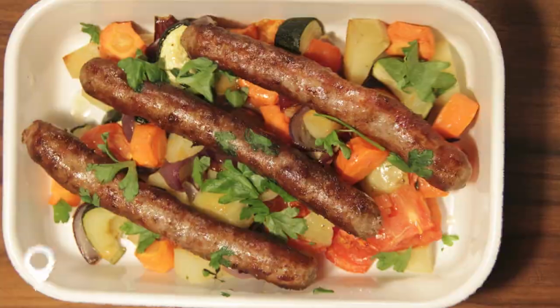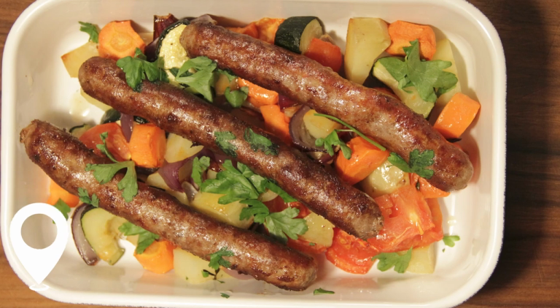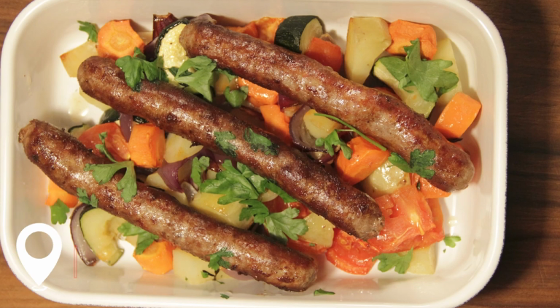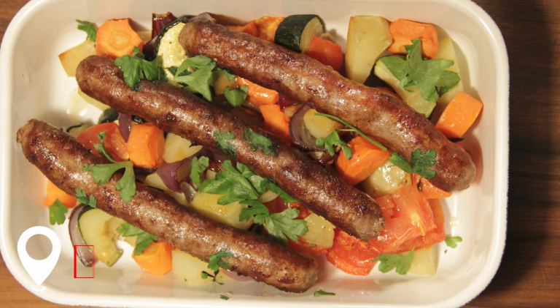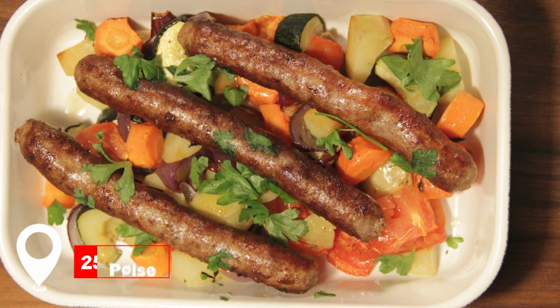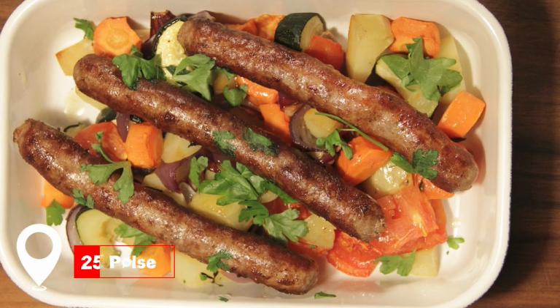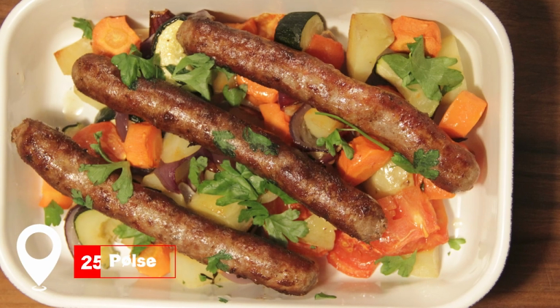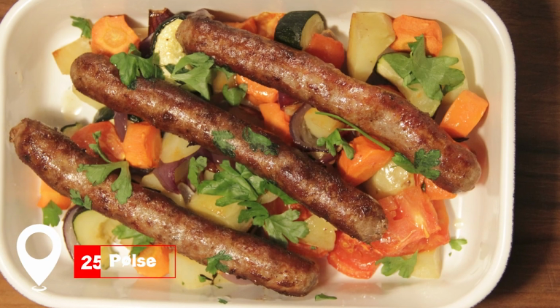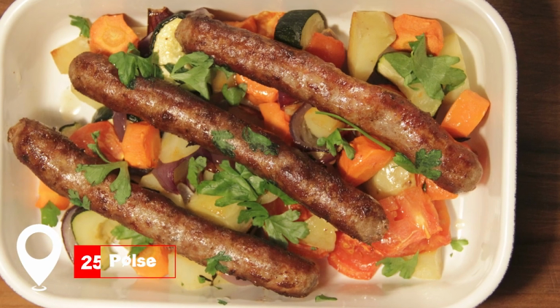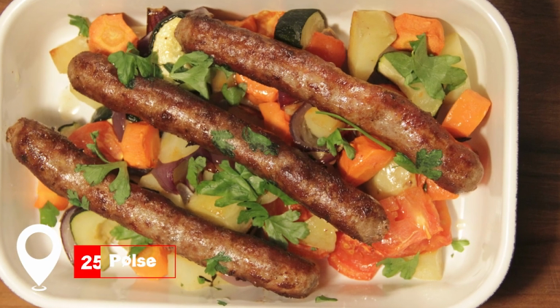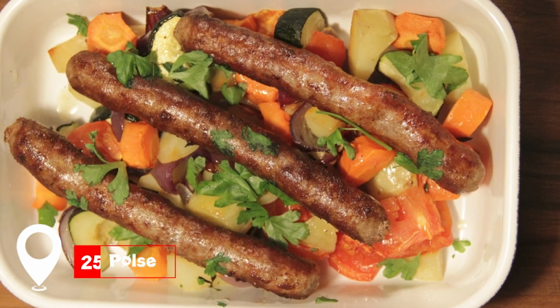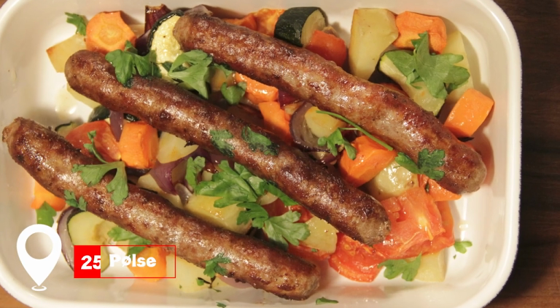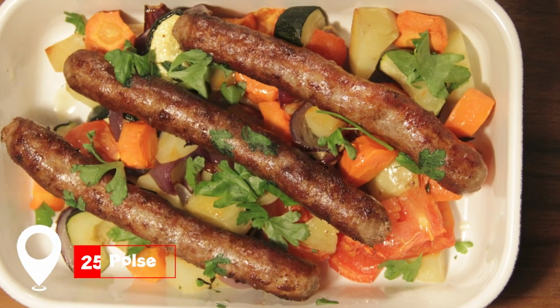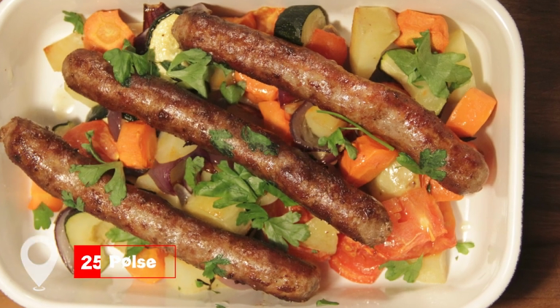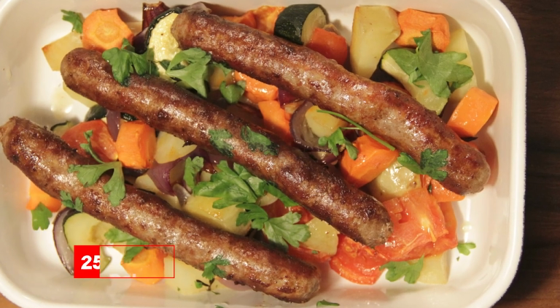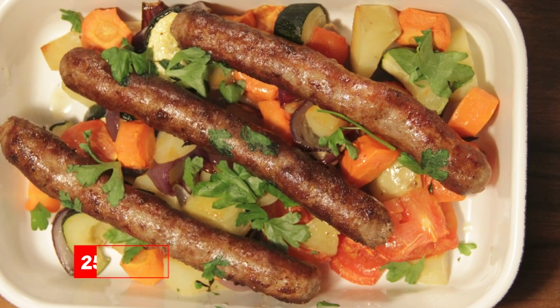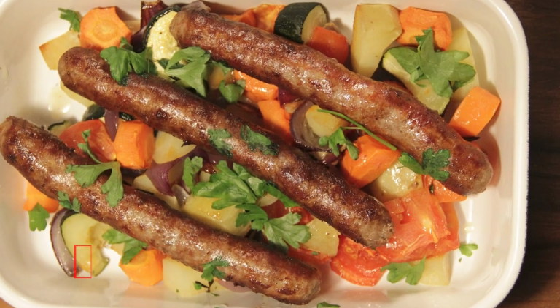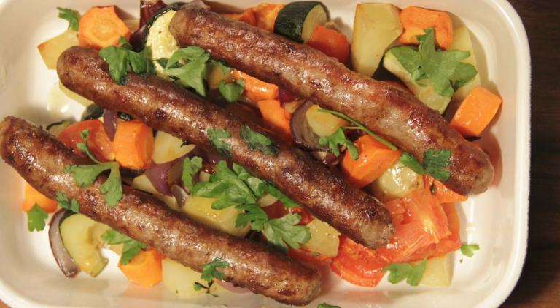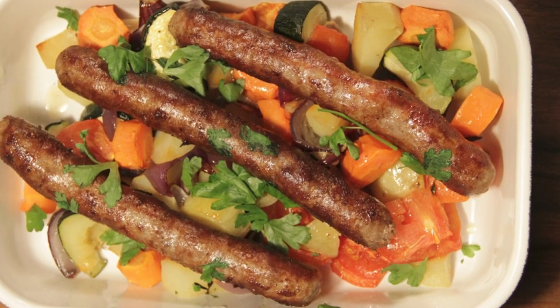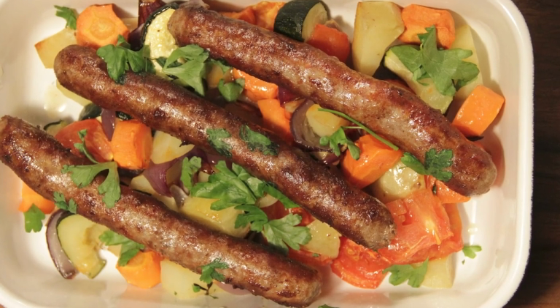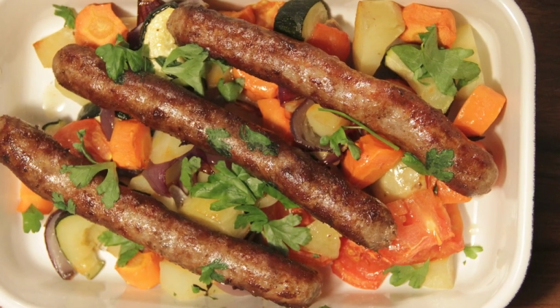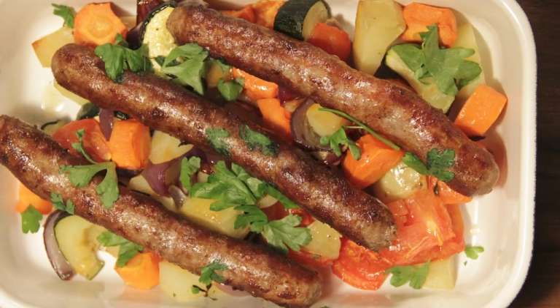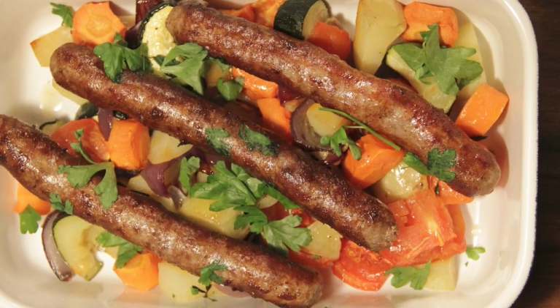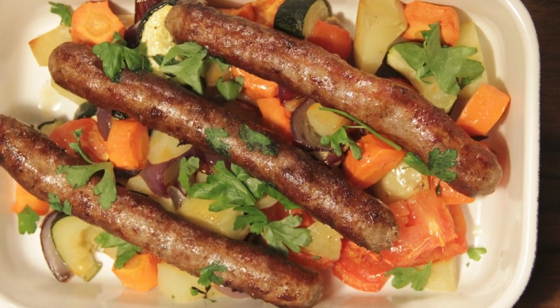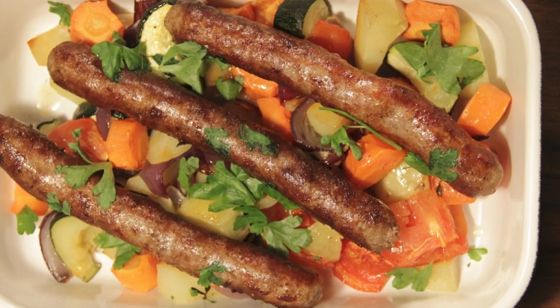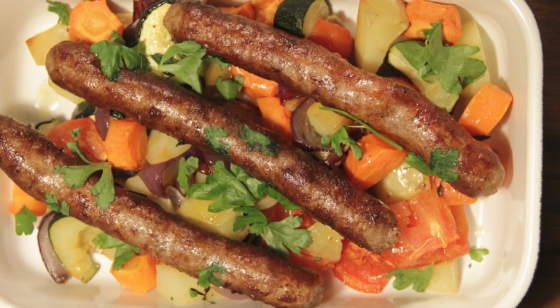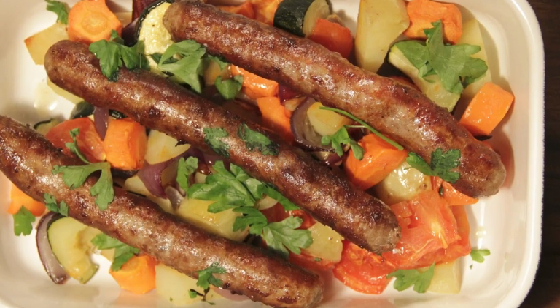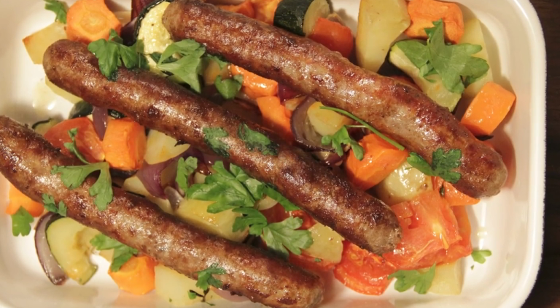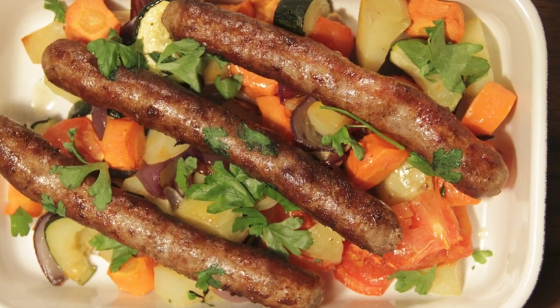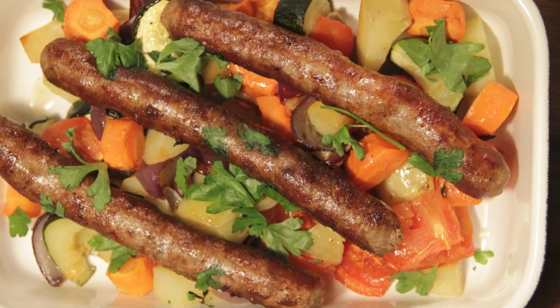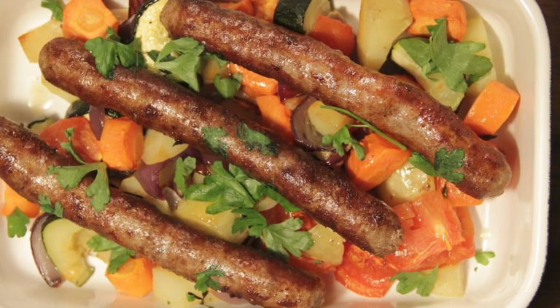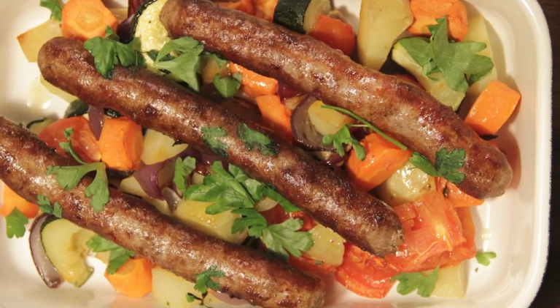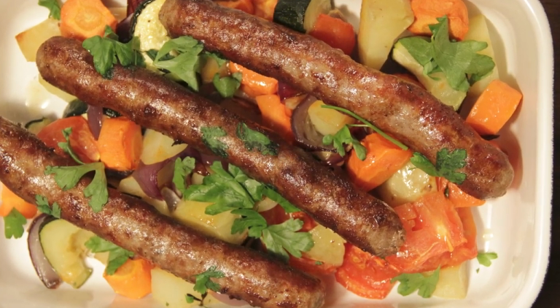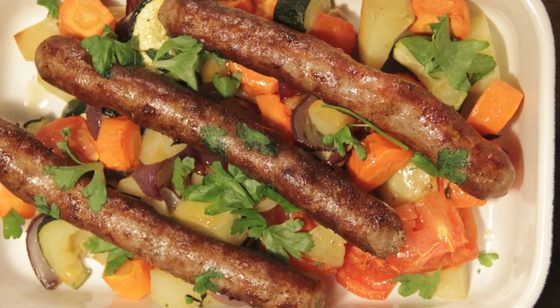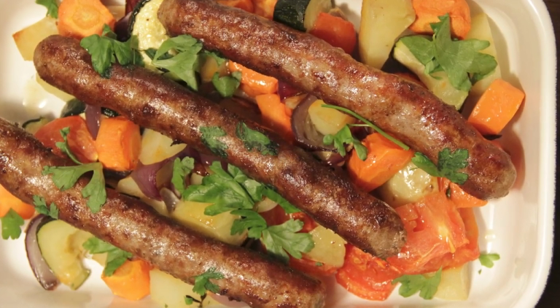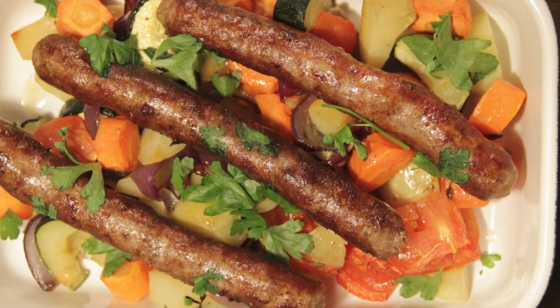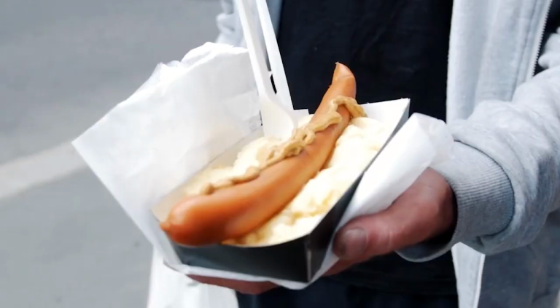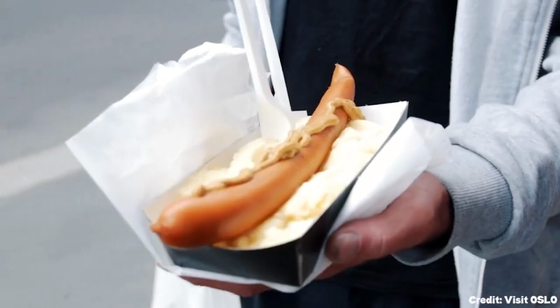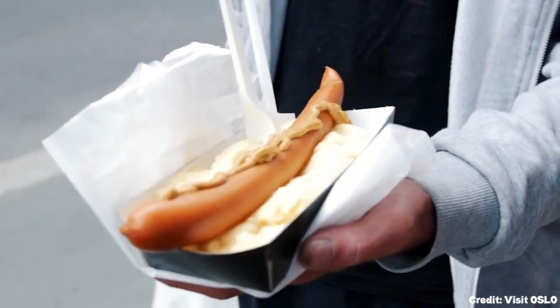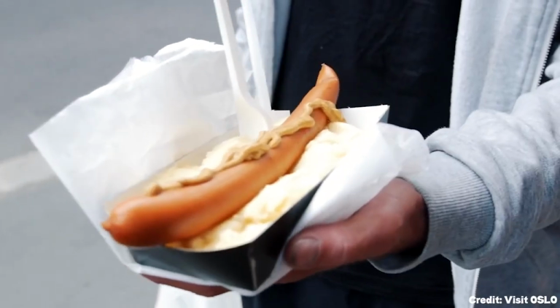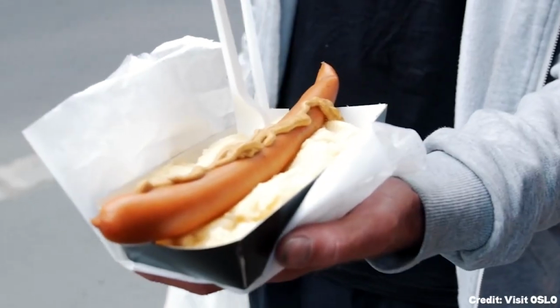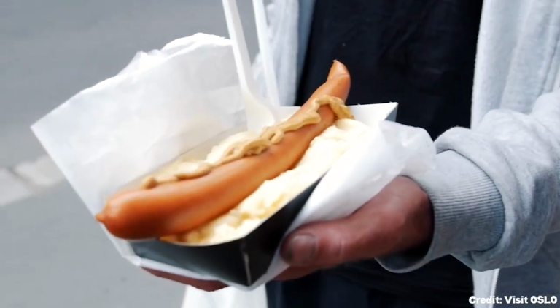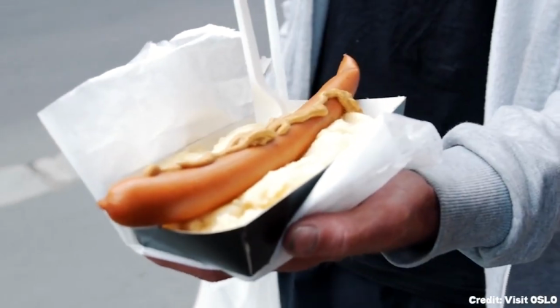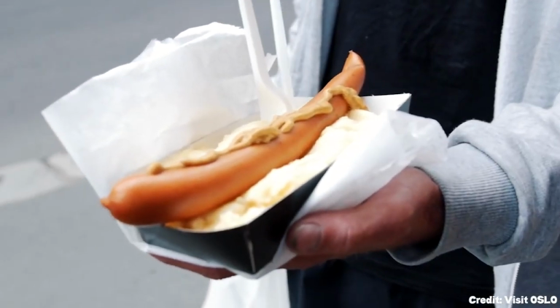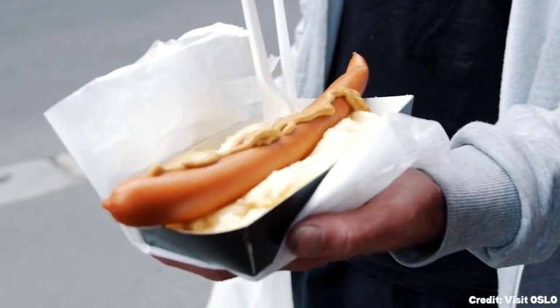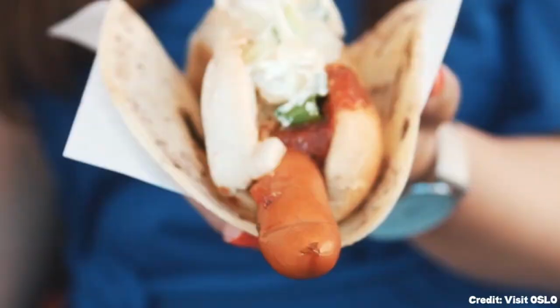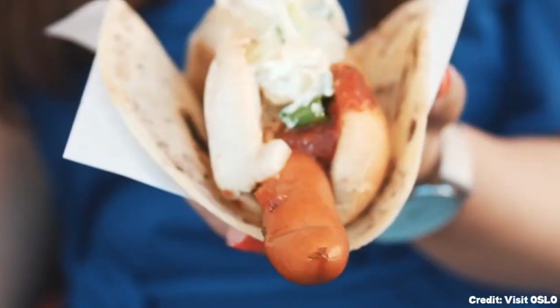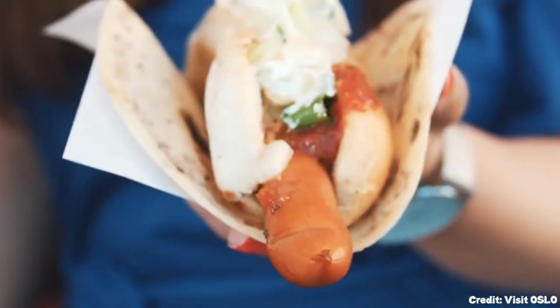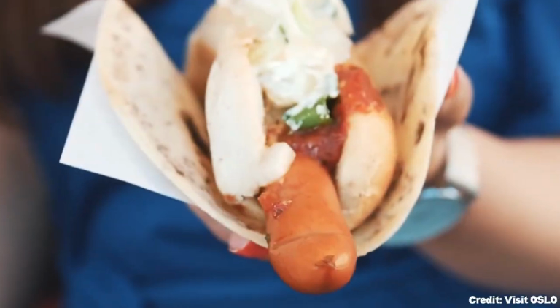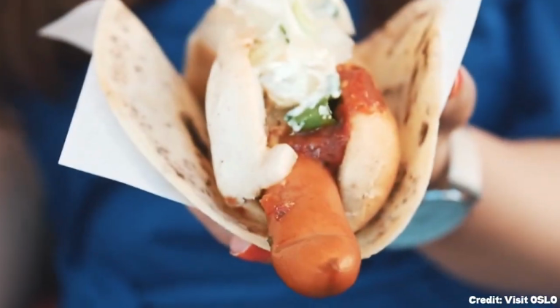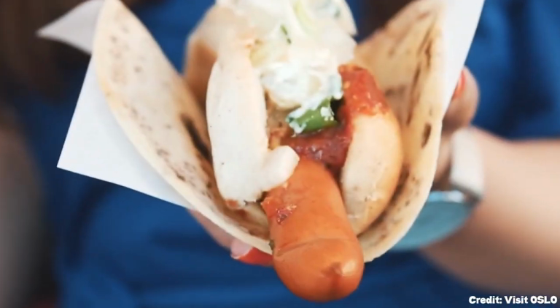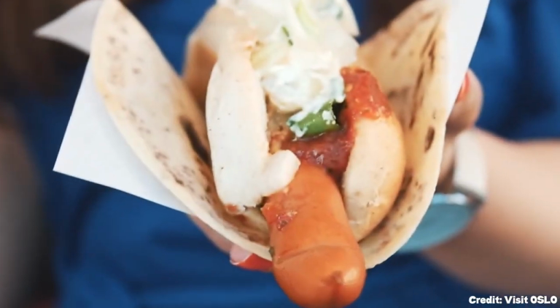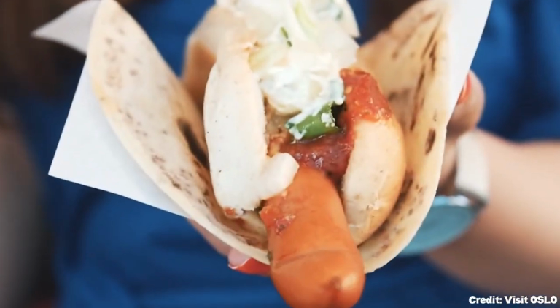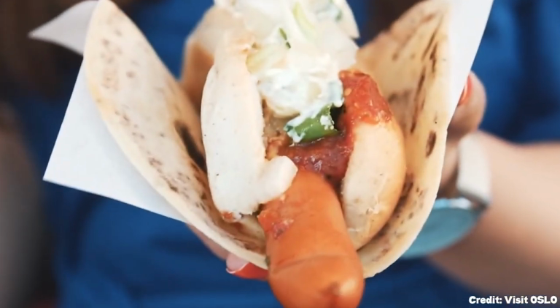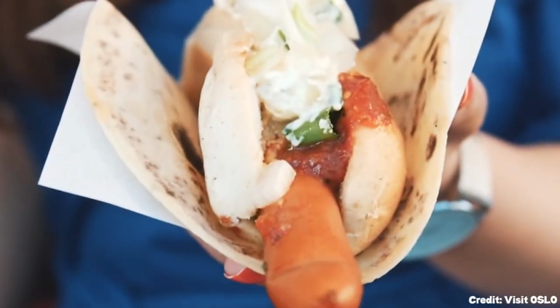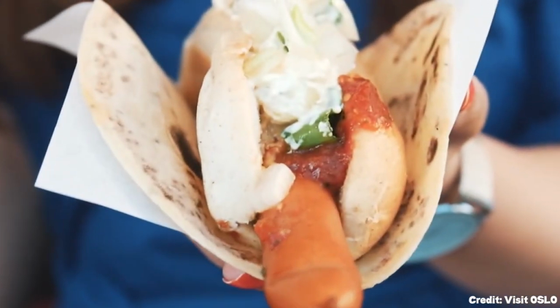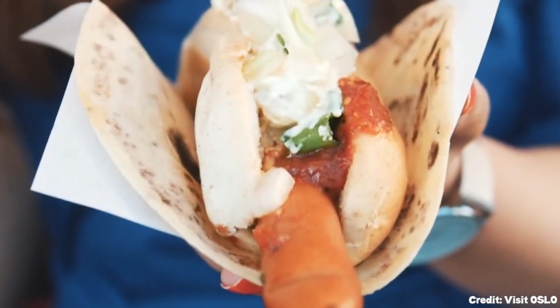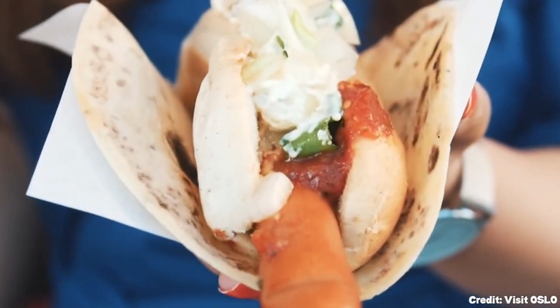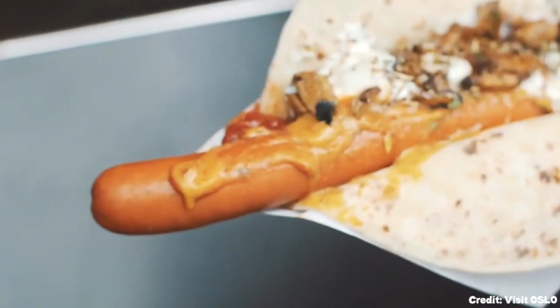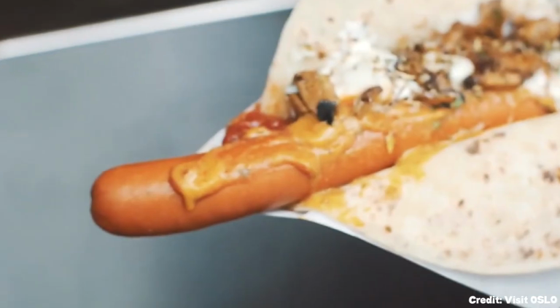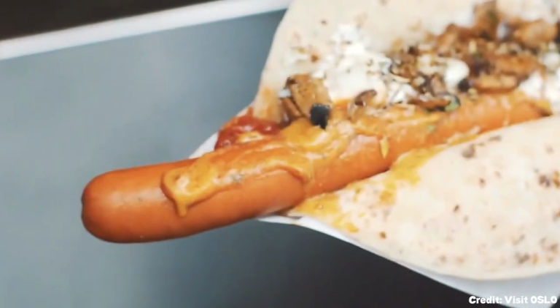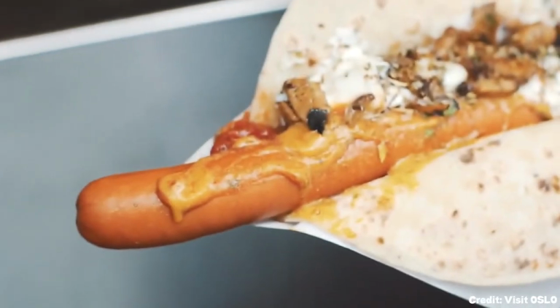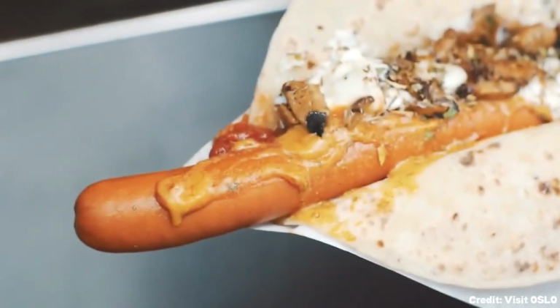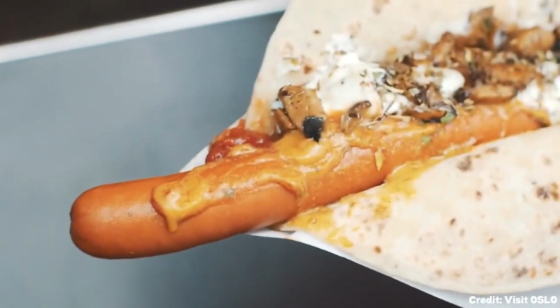At number 25, we have Pølse. A culinary delight, these Norwegian sausages are a must-try, especially when wrapped in a lompe flatbread.